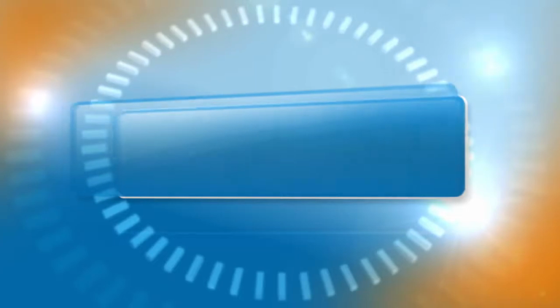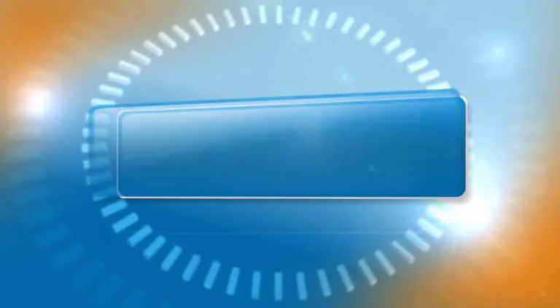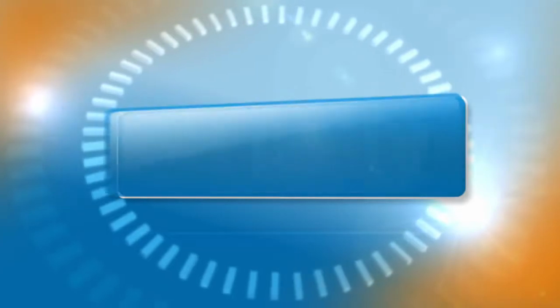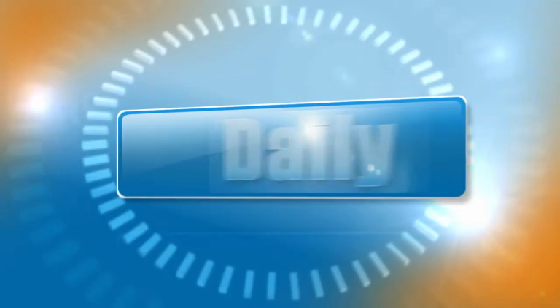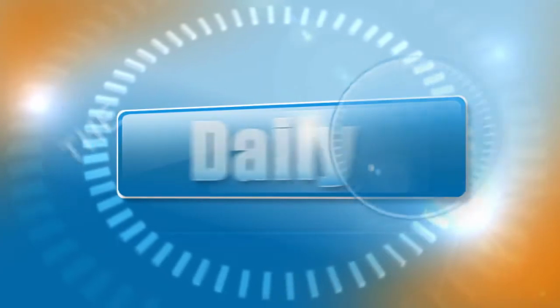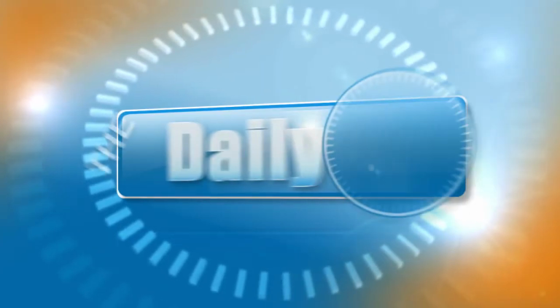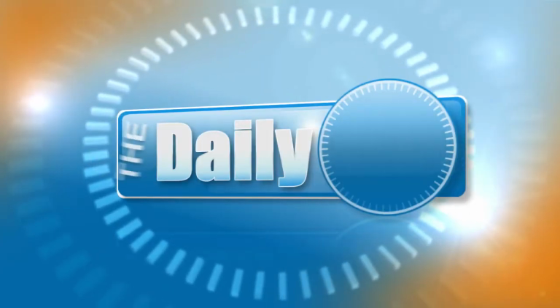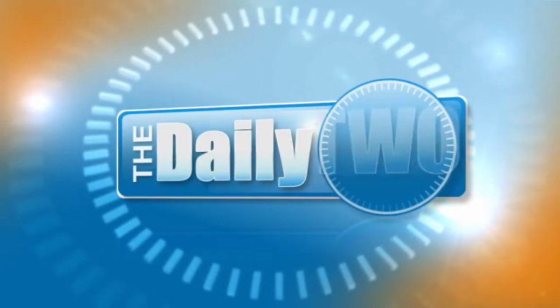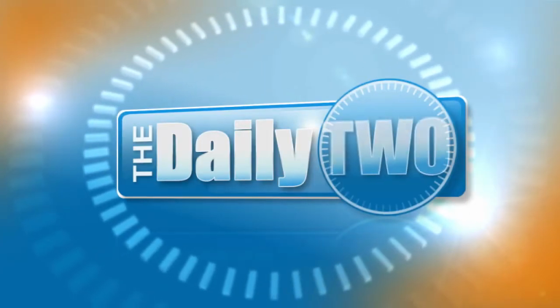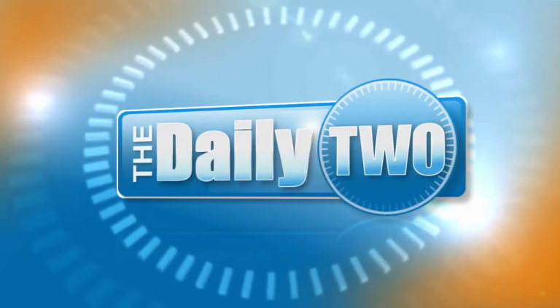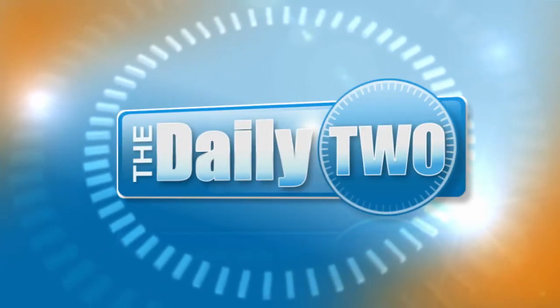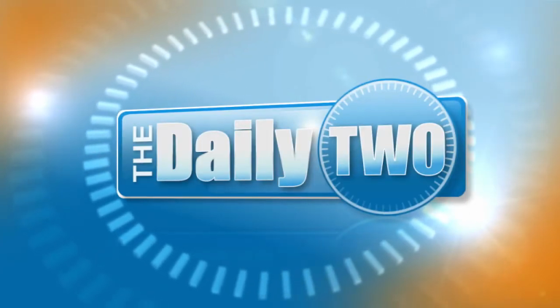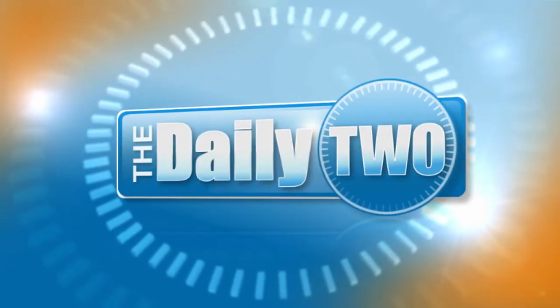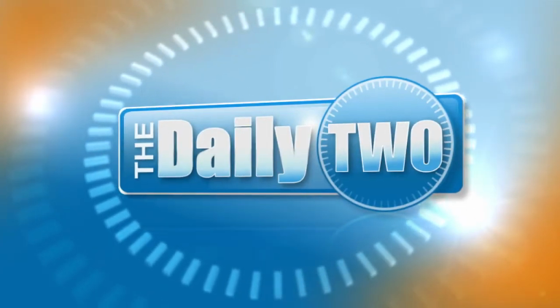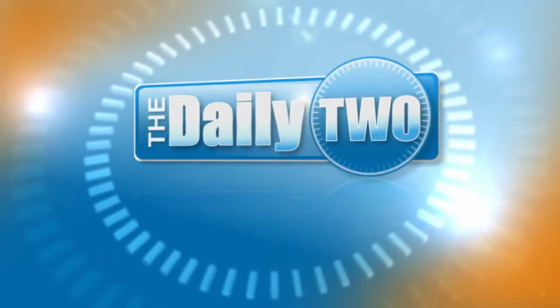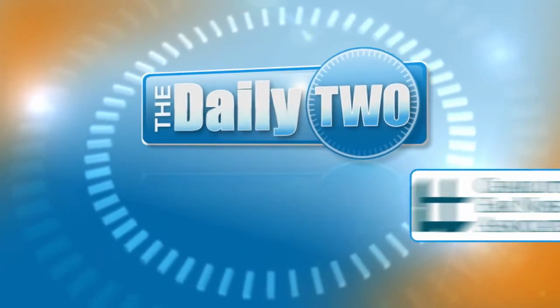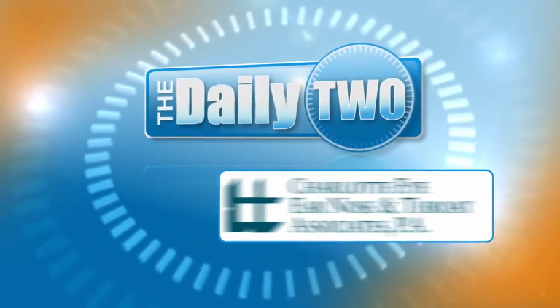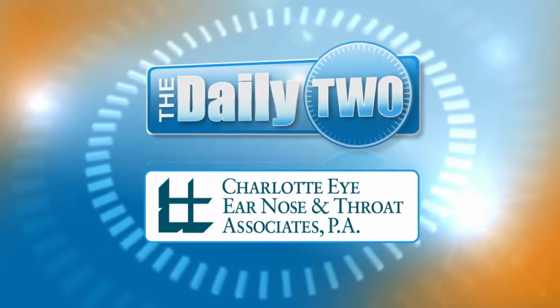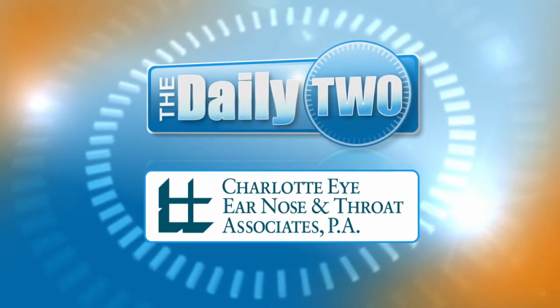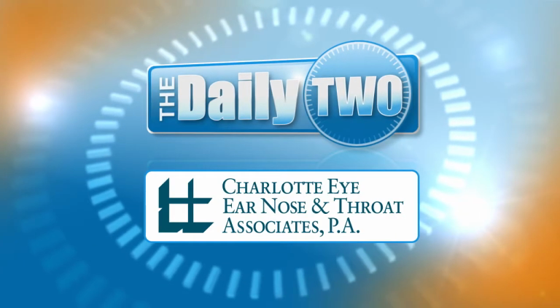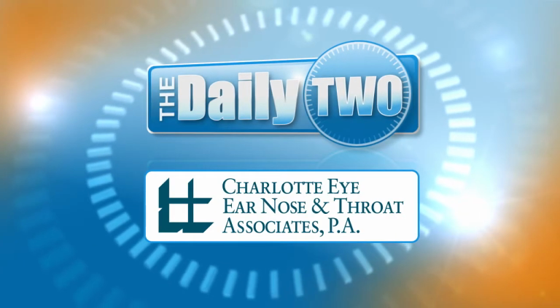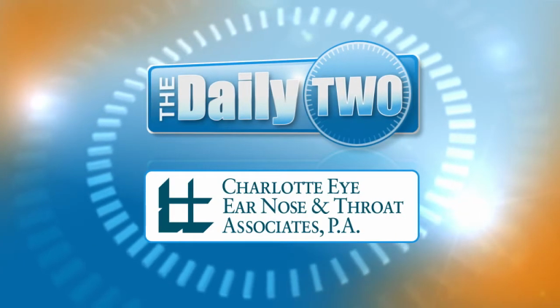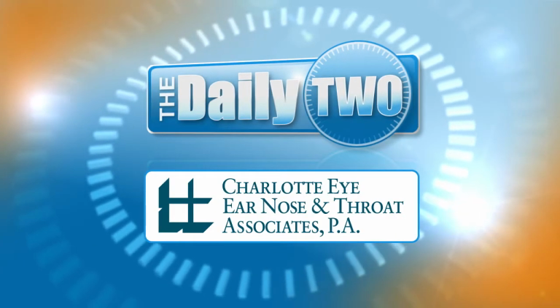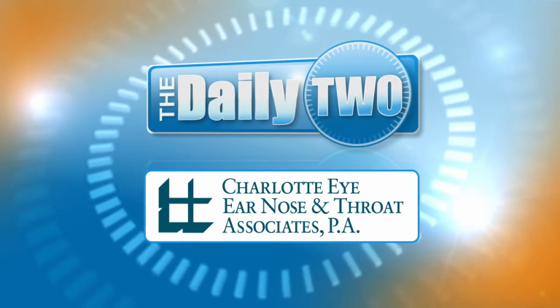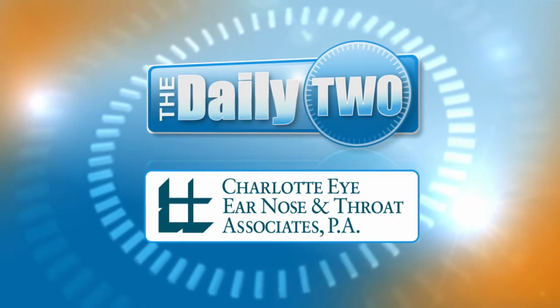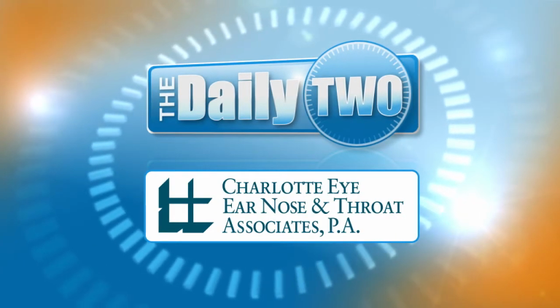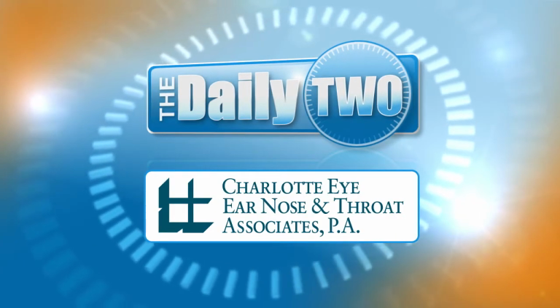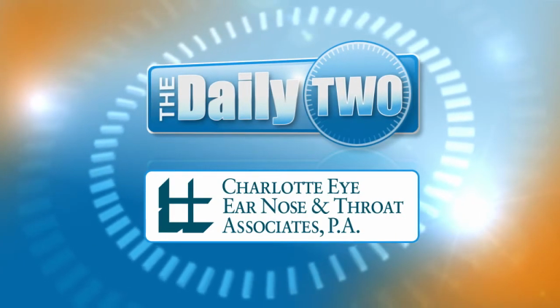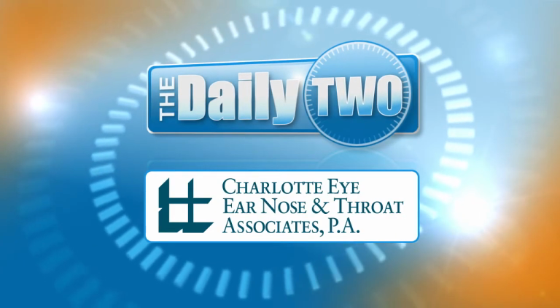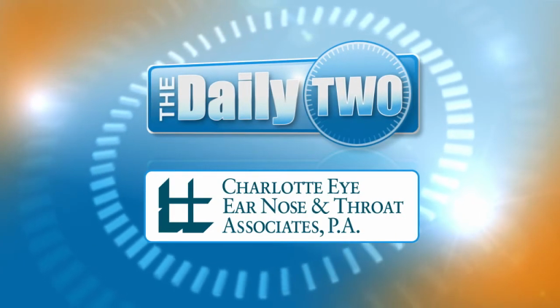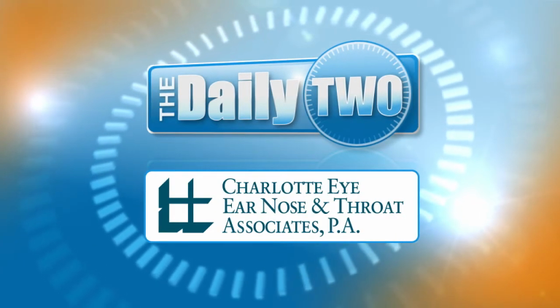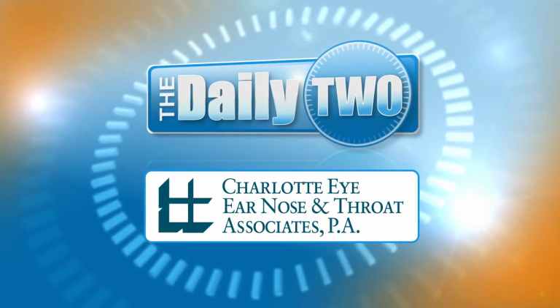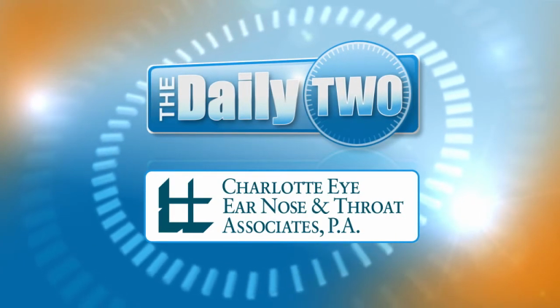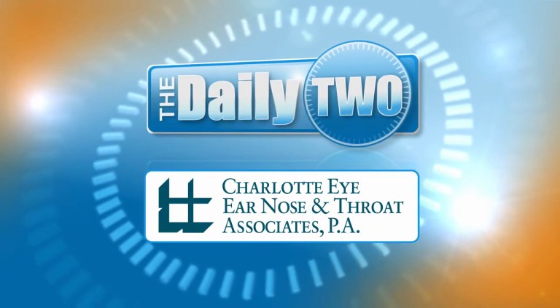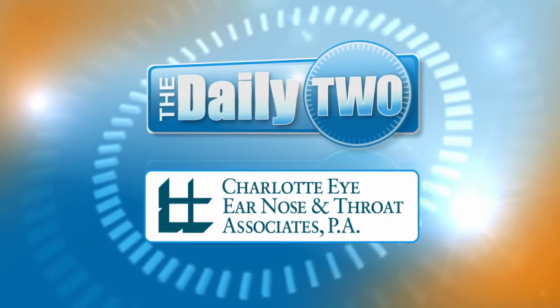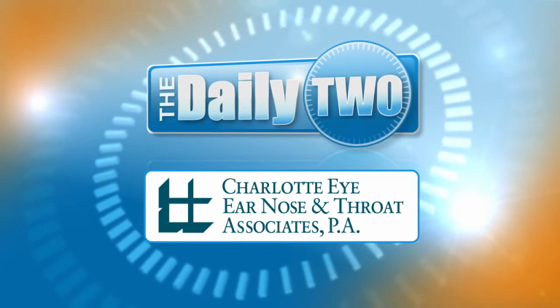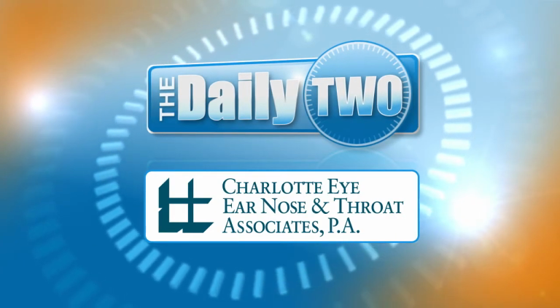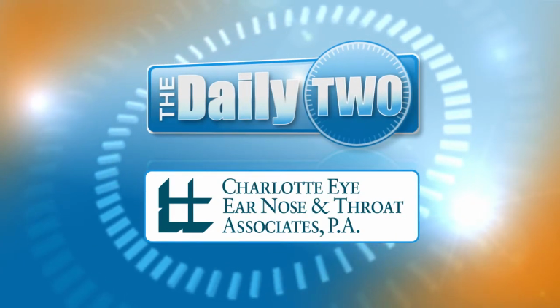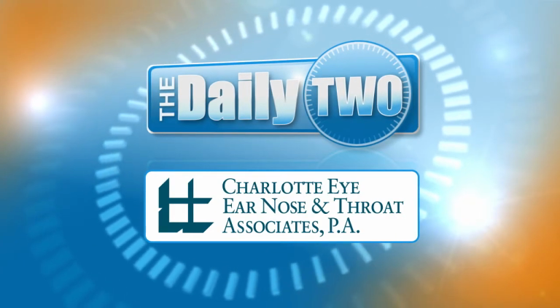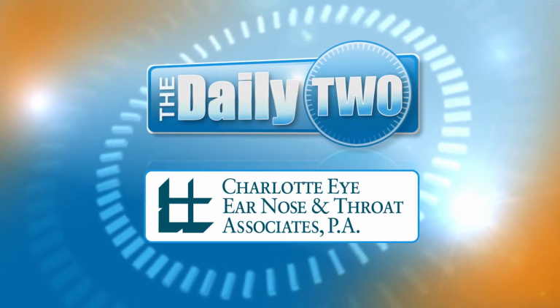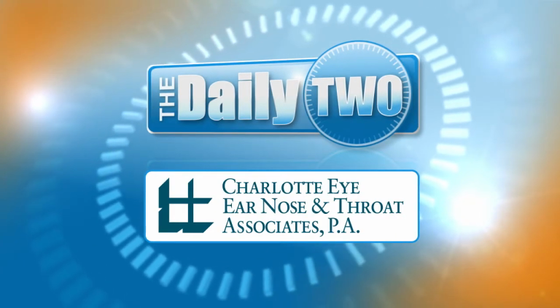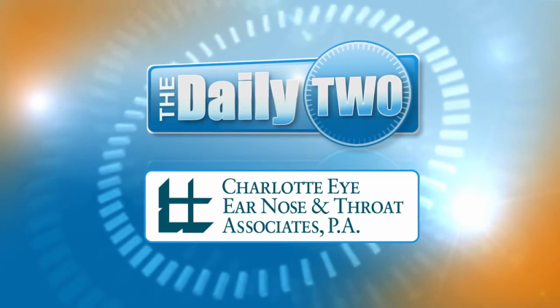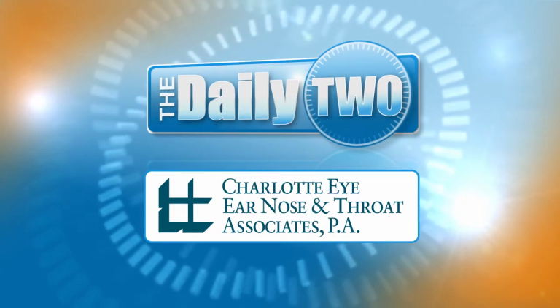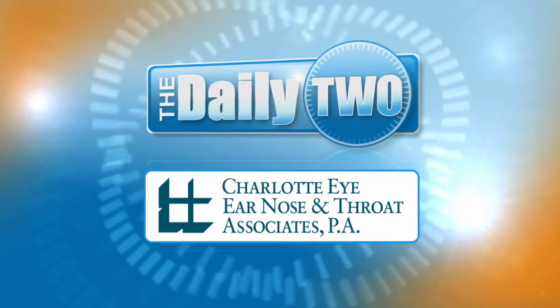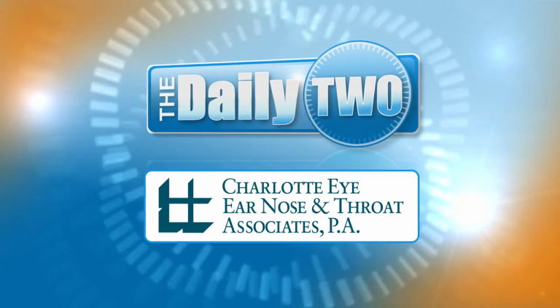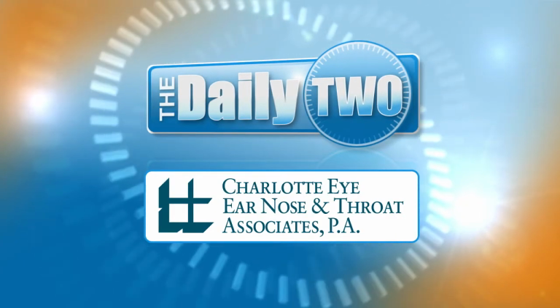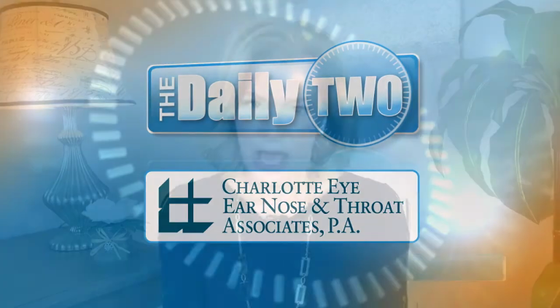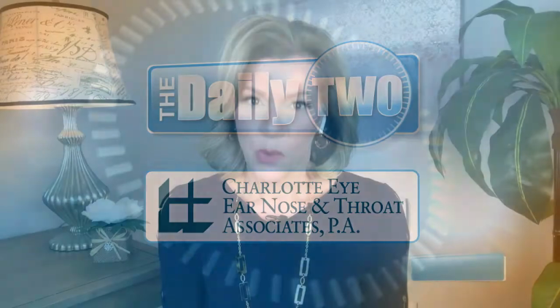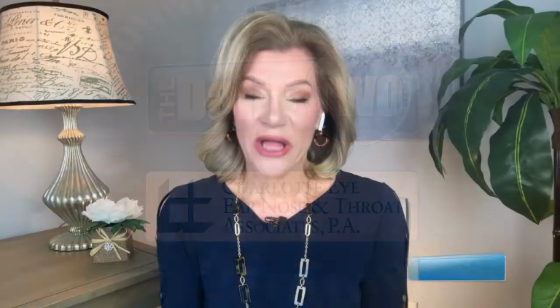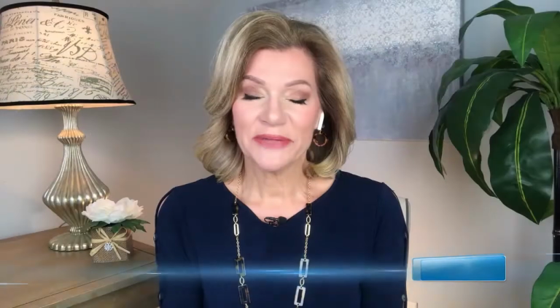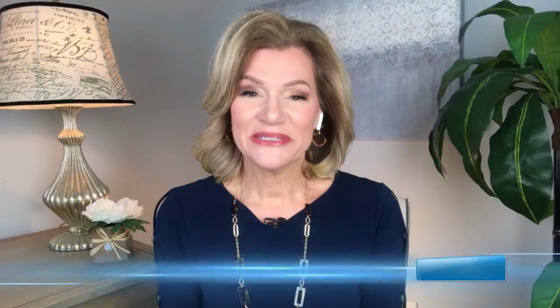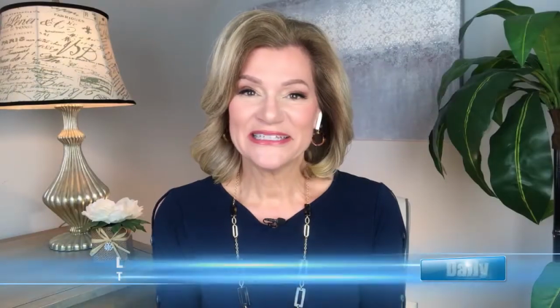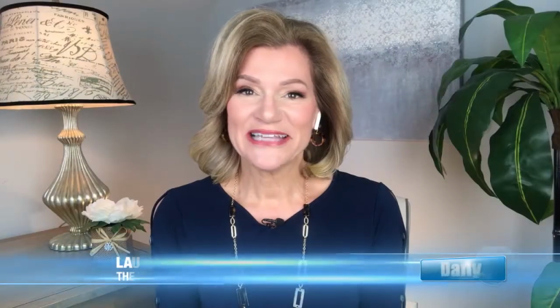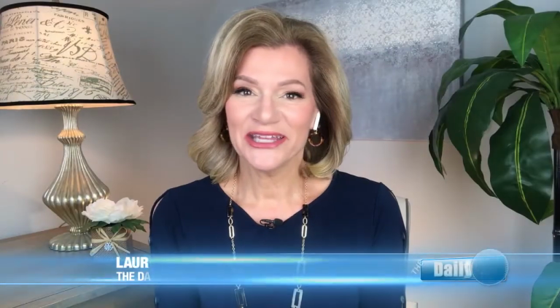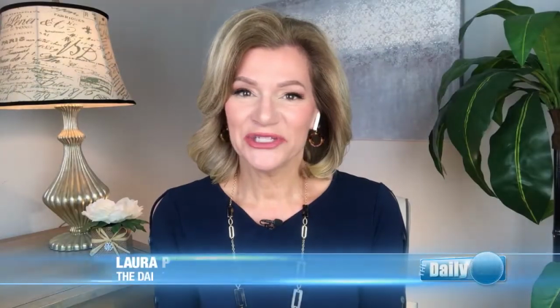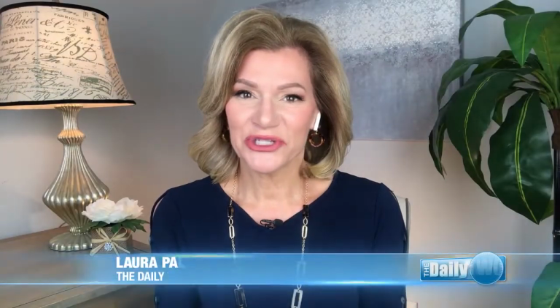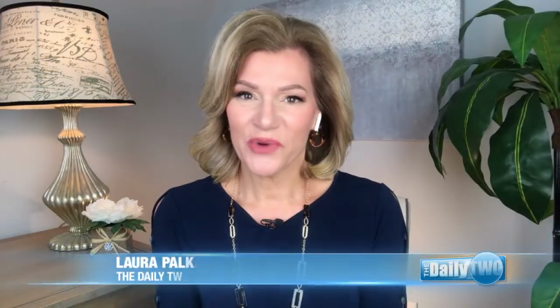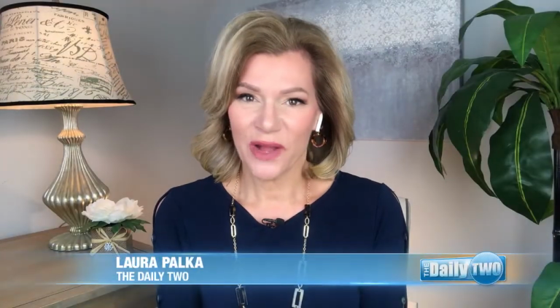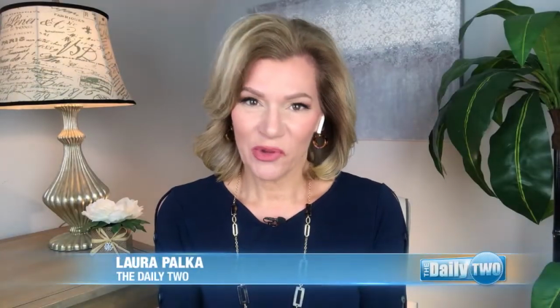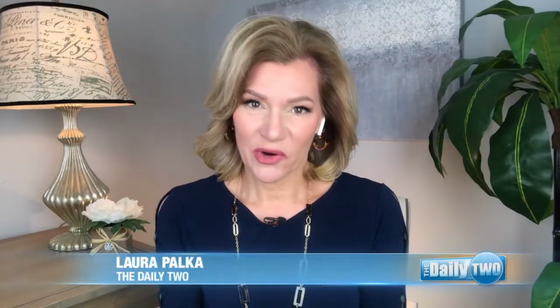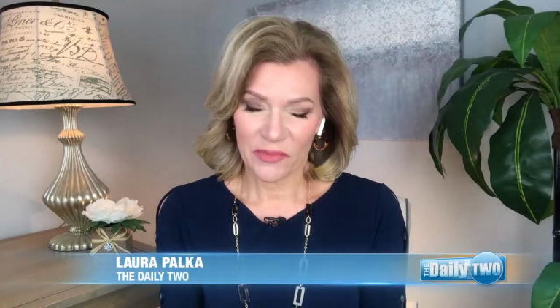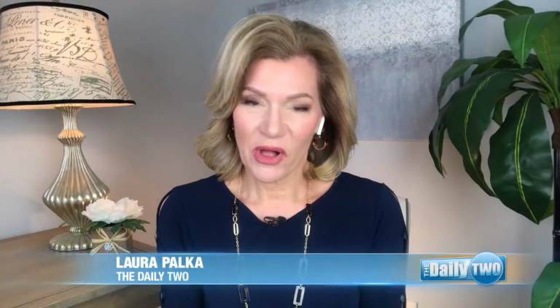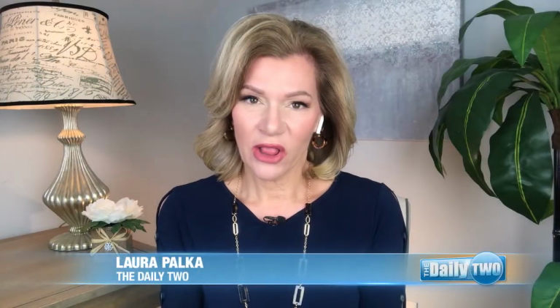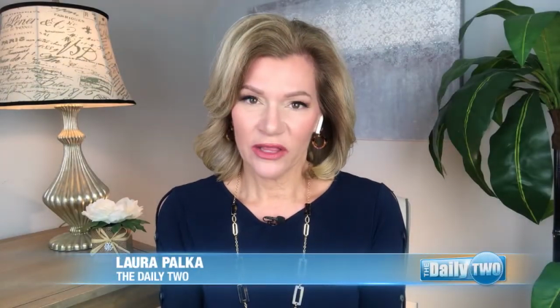The Daily 2 is brought to you by Charlotte Eye, Ear, Nose, and Throat Associates. Welcome to The Daily 2. I'm Laura Palka.